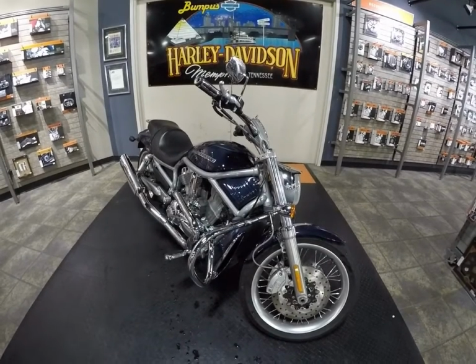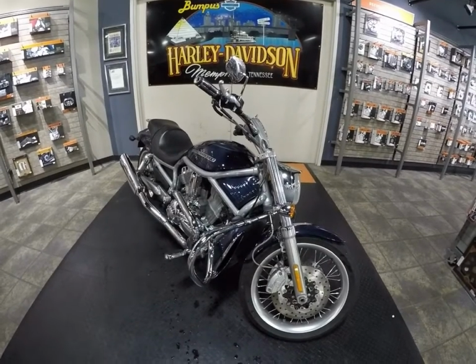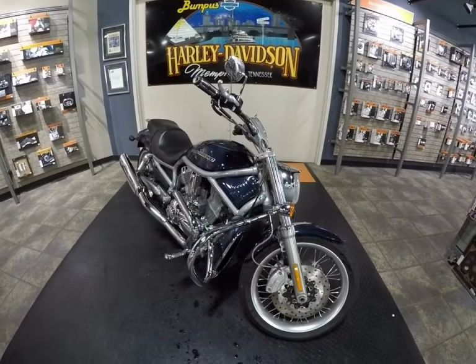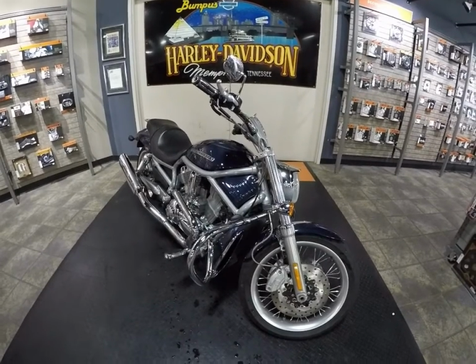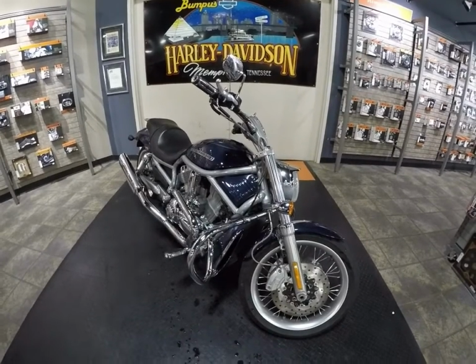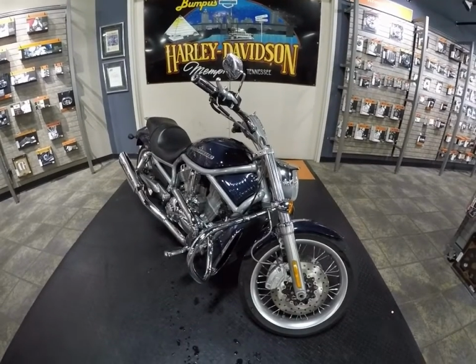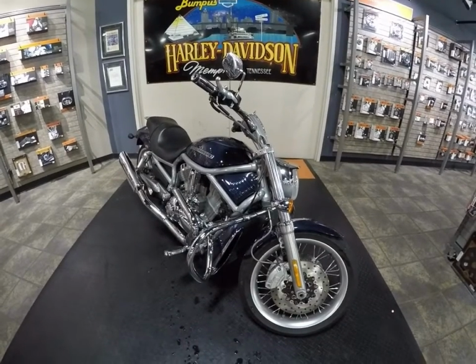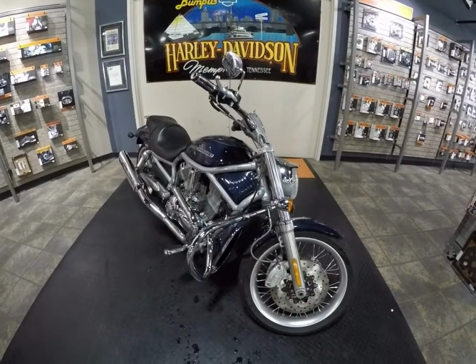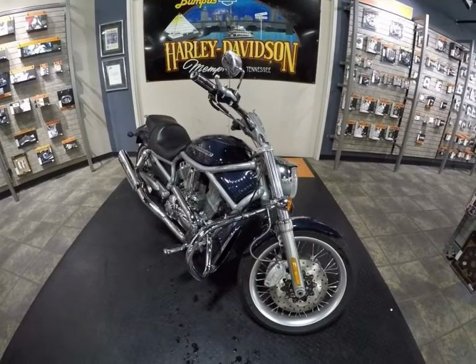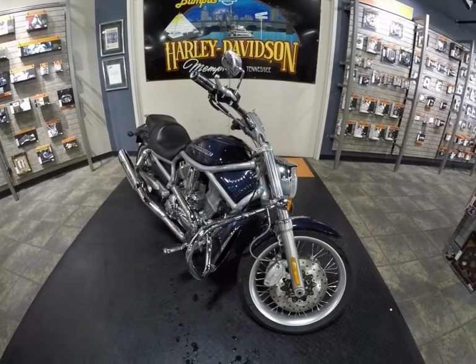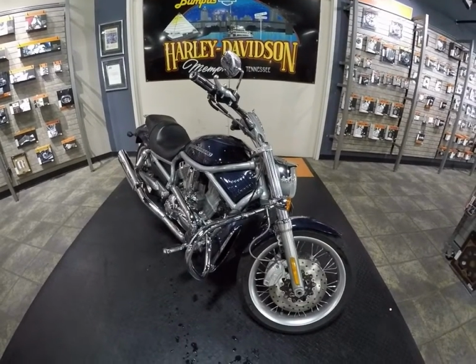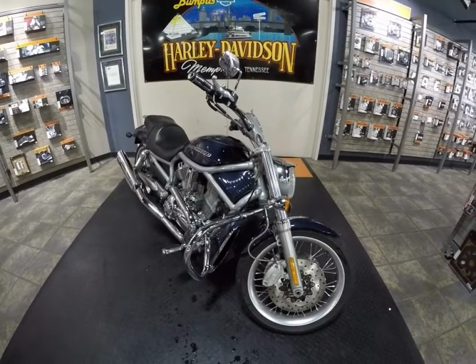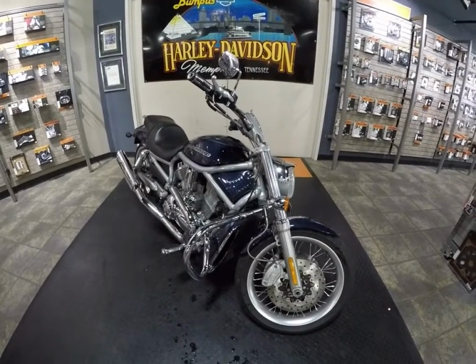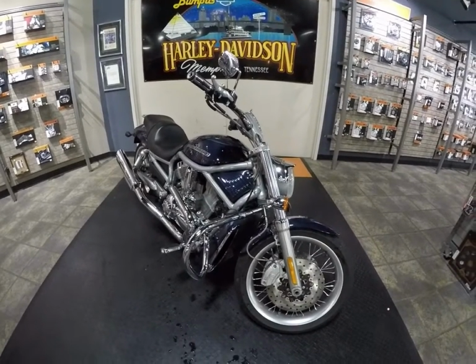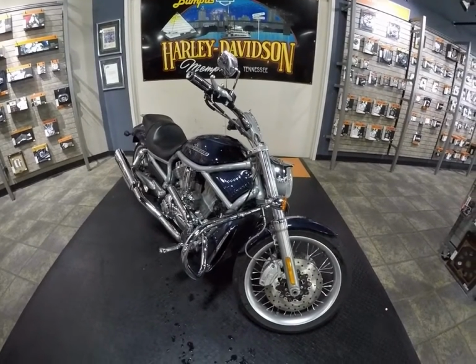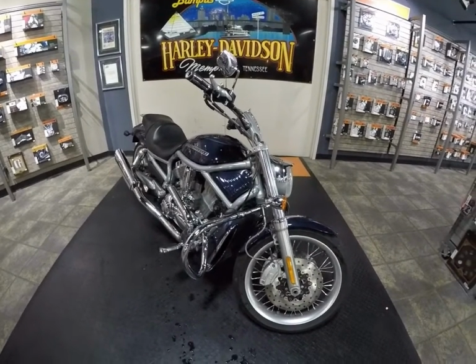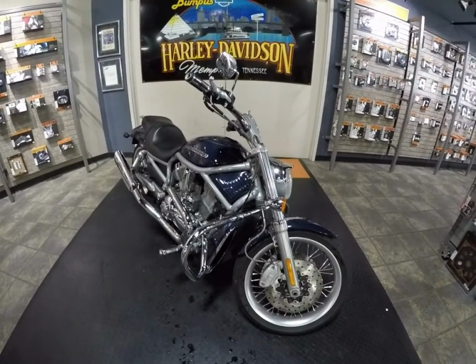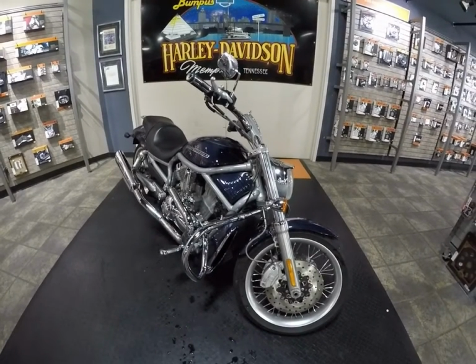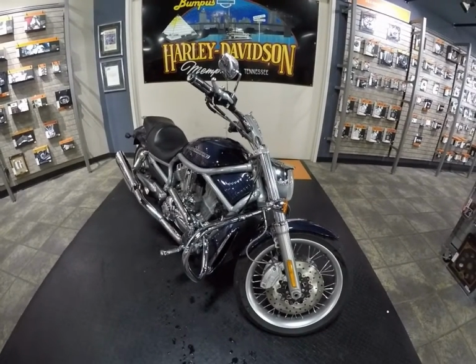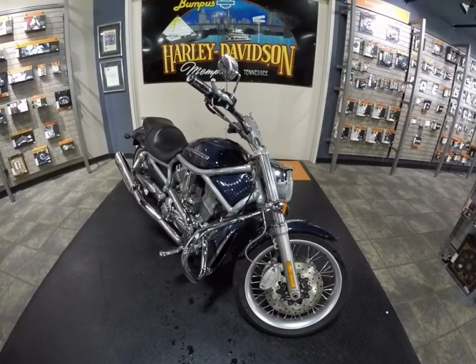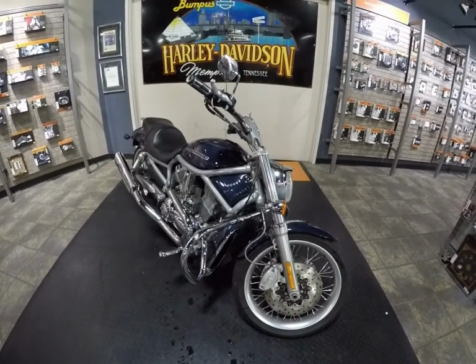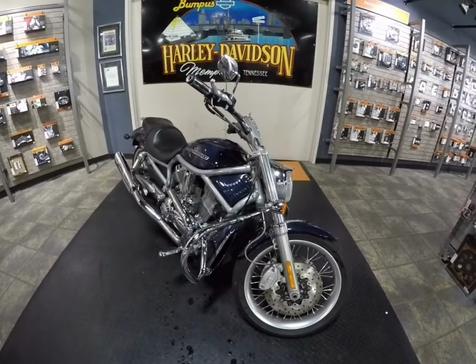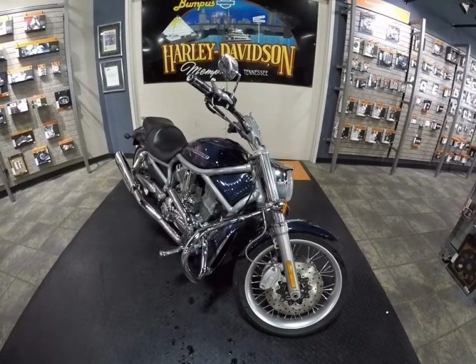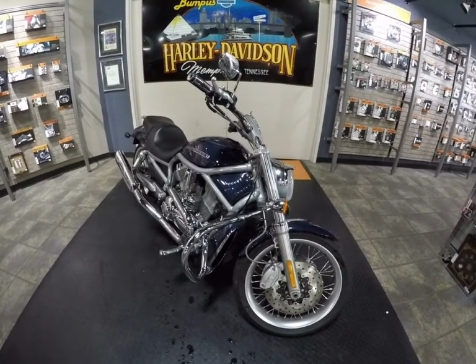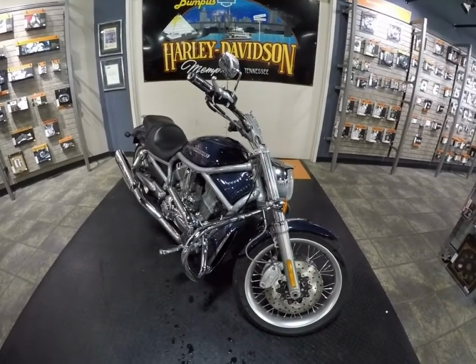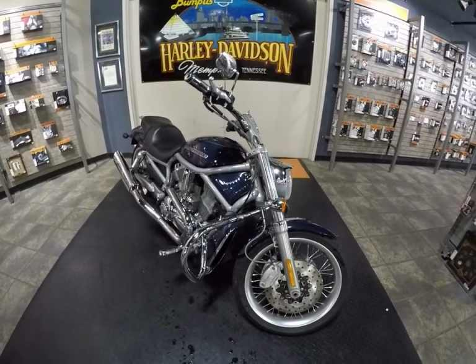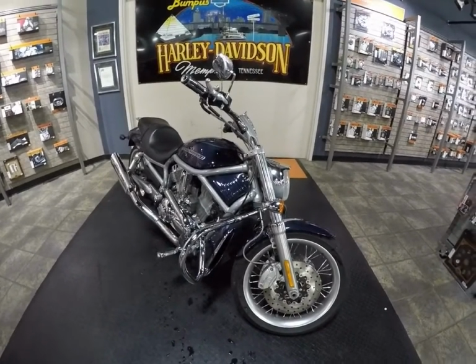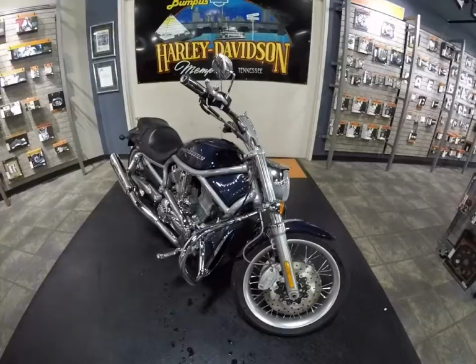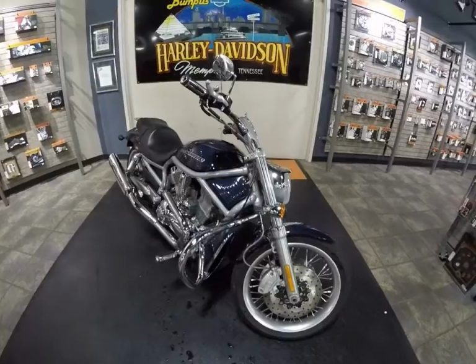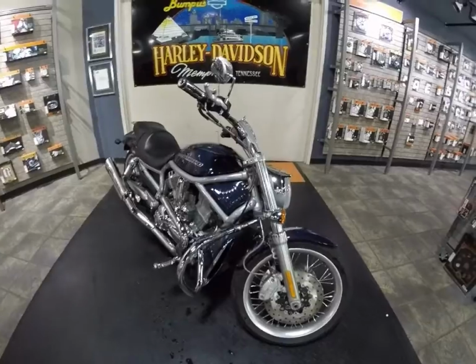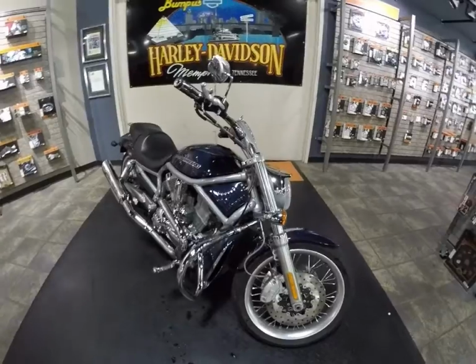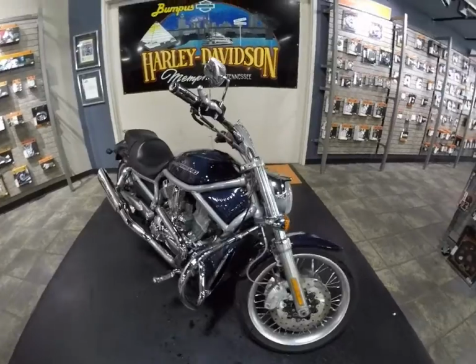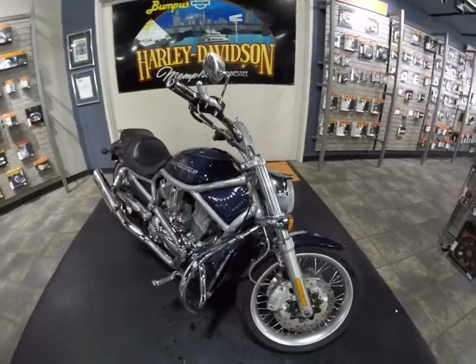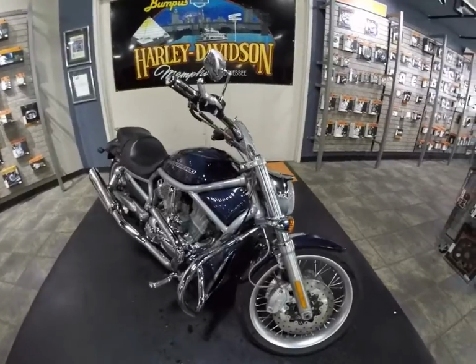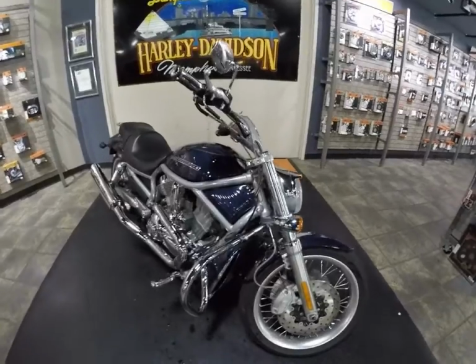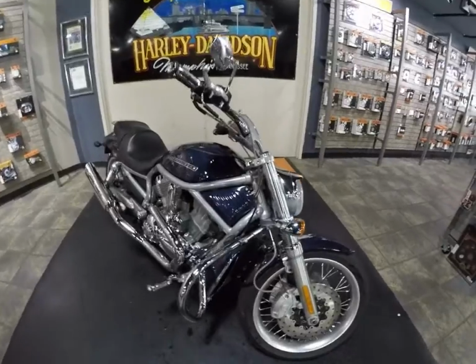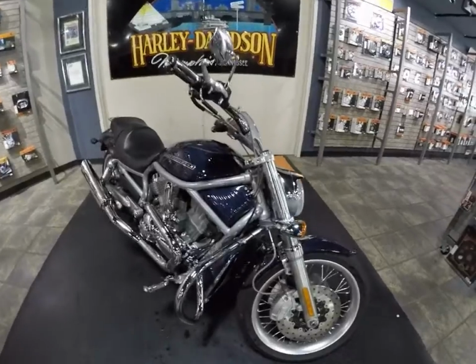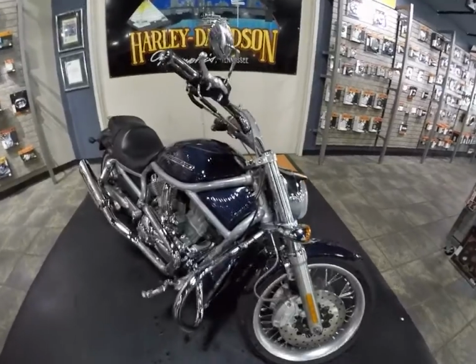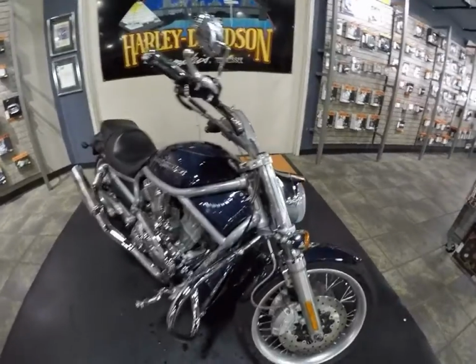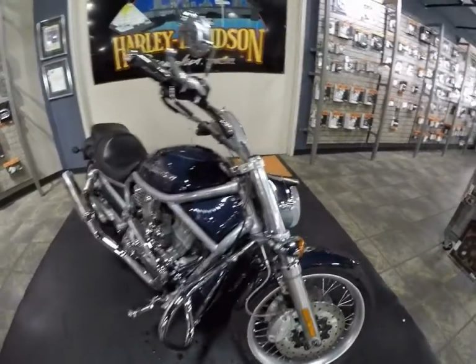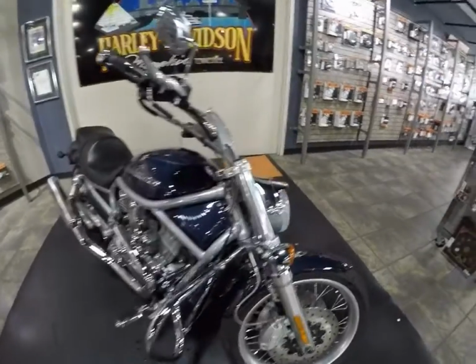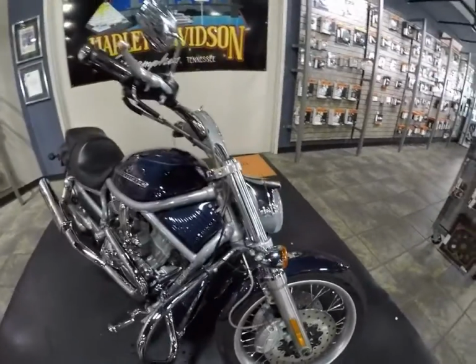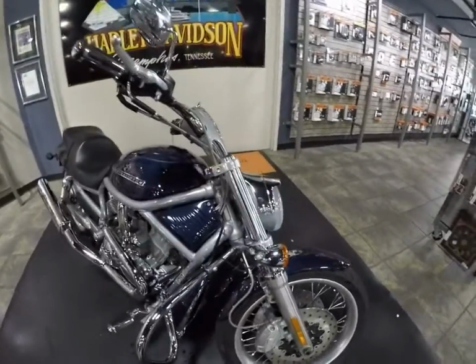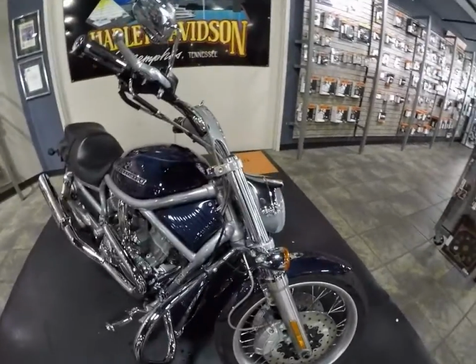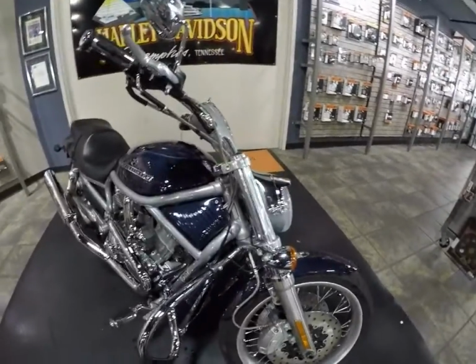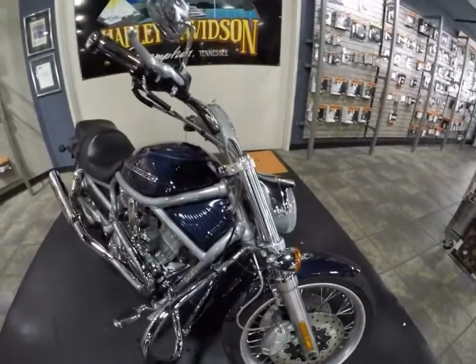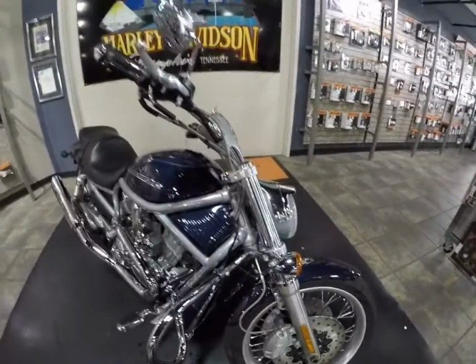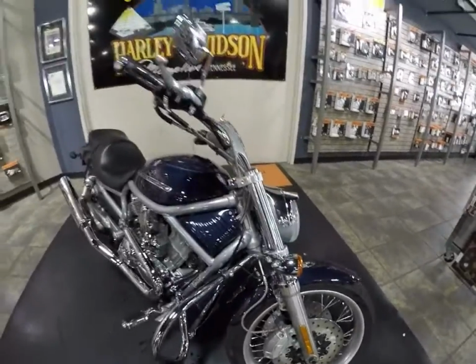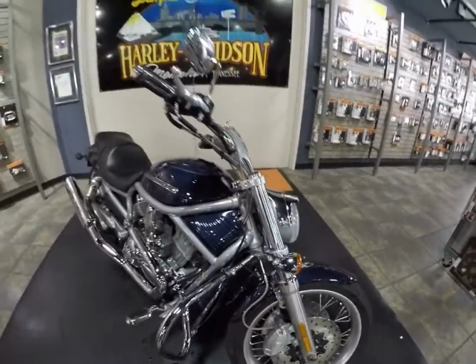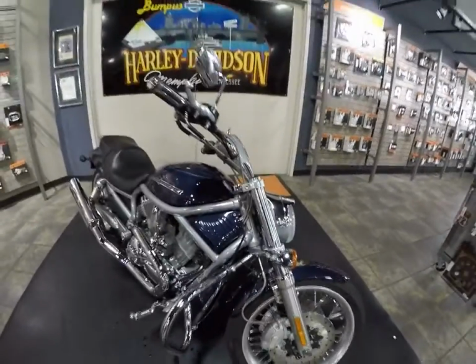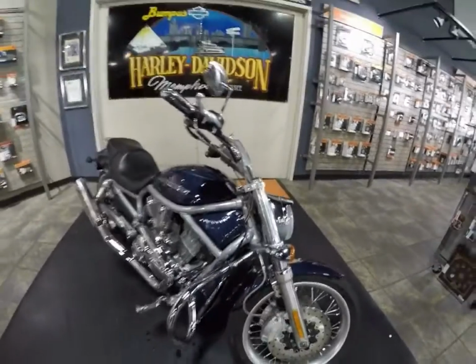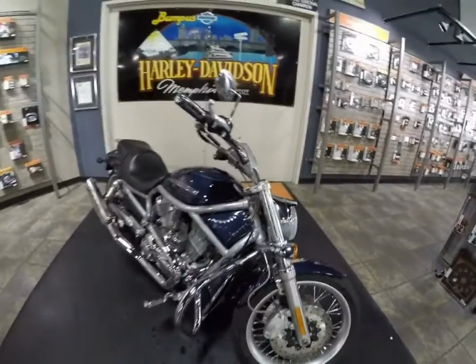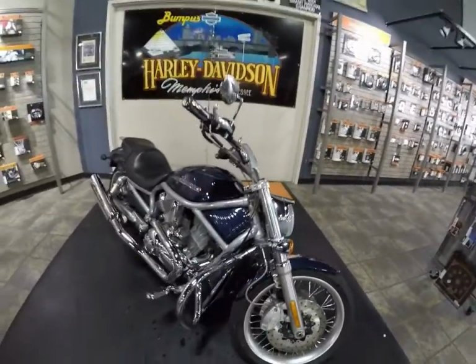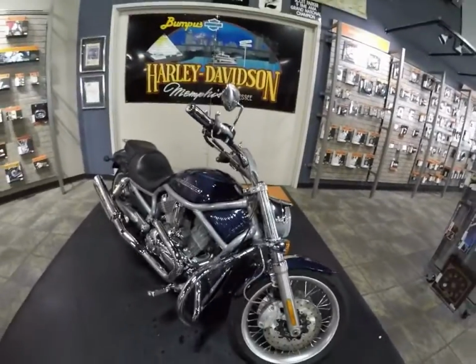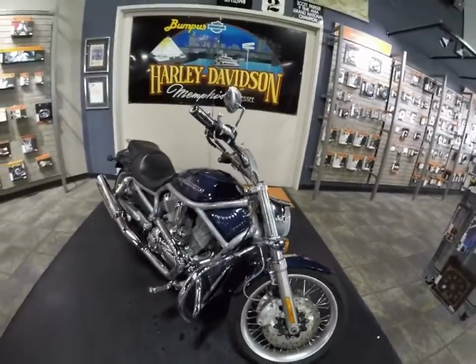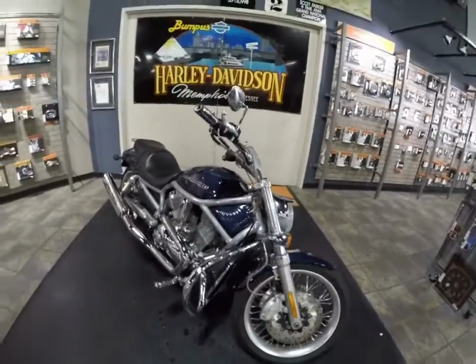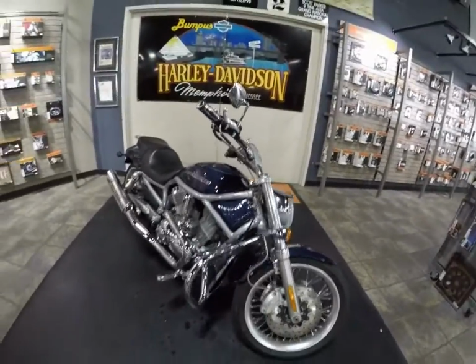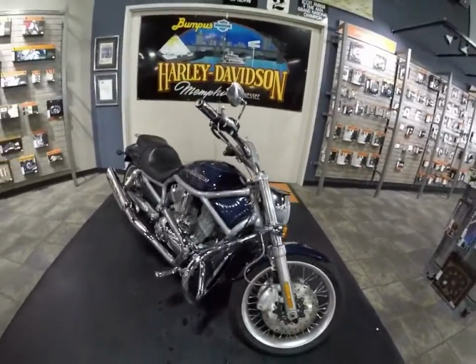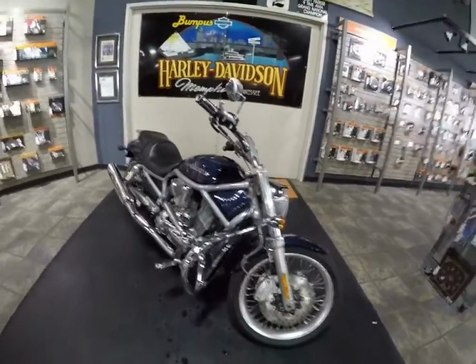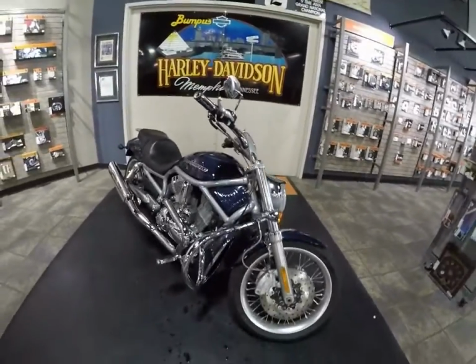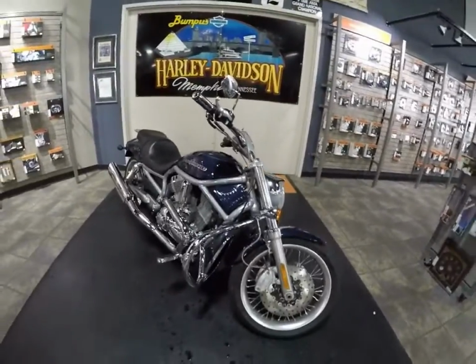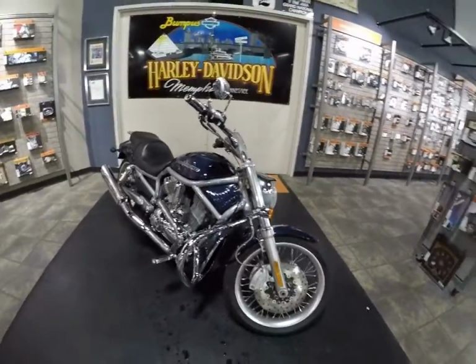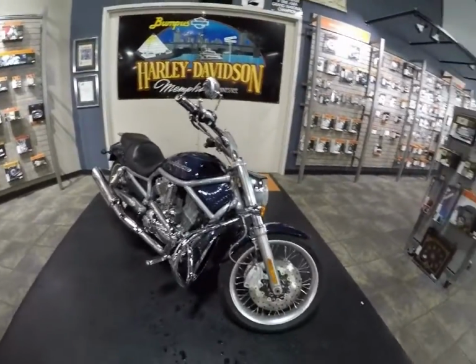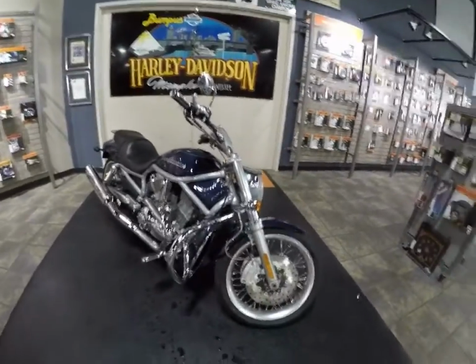Hey, it's Jeff O with the Internet Motorcycle Sales Guy. Today we're looking at a V-Rod 2008 at Bumpas Harley-Davidson here in Memphis, Tennessee.